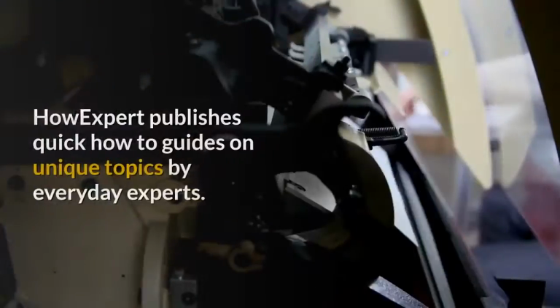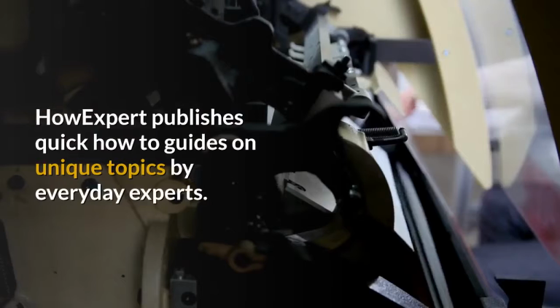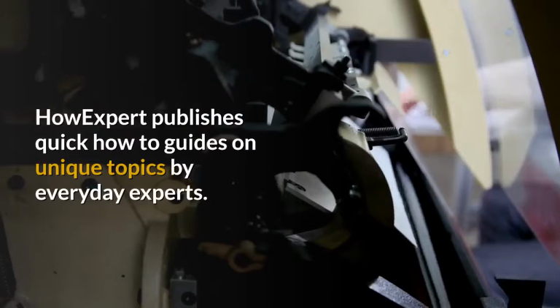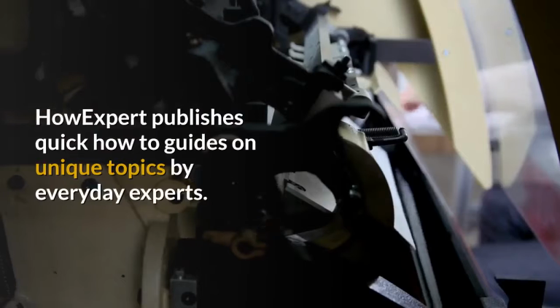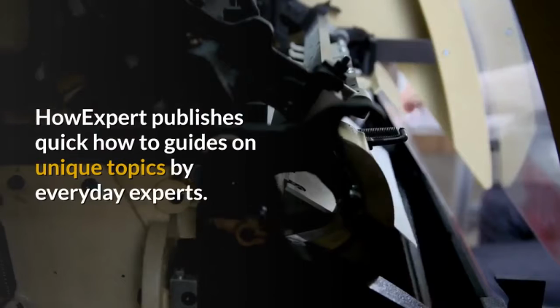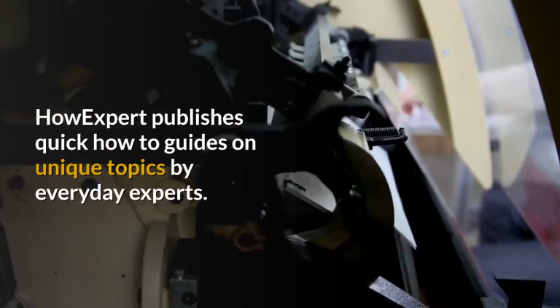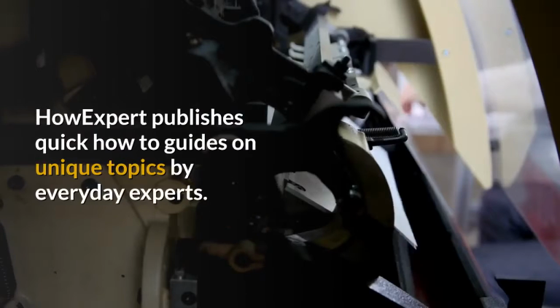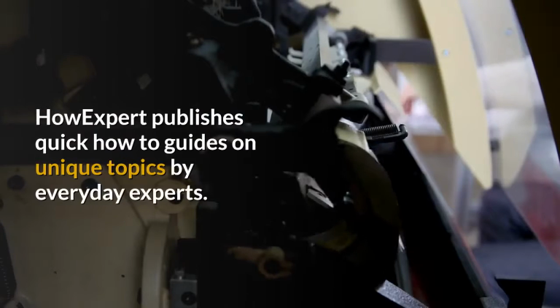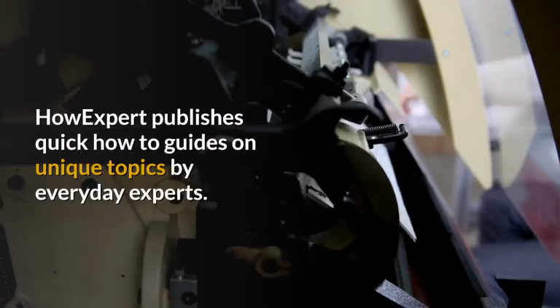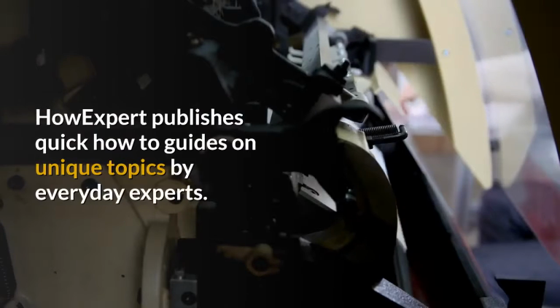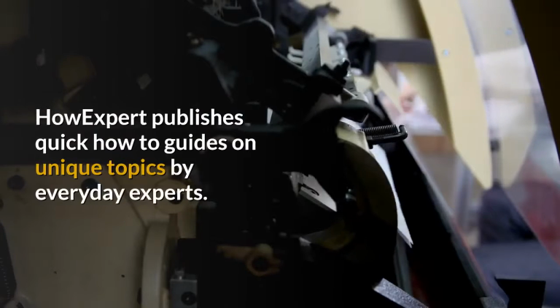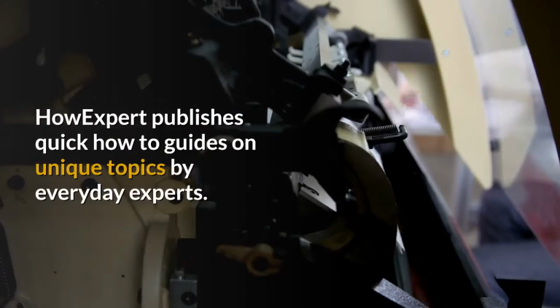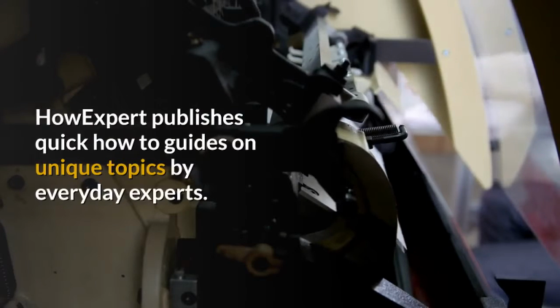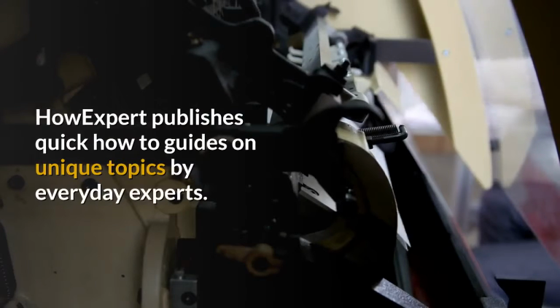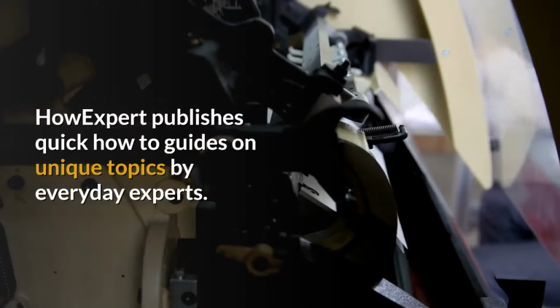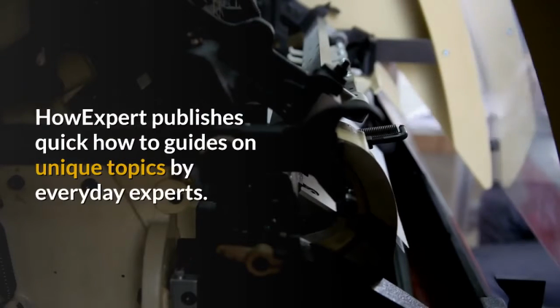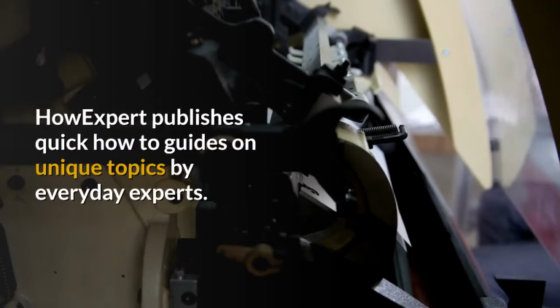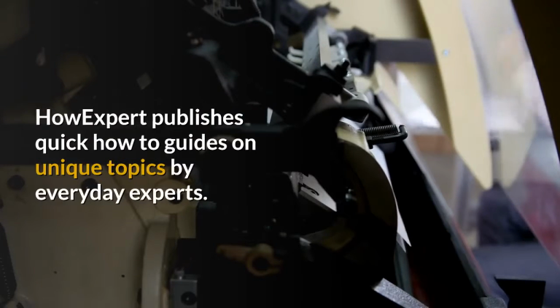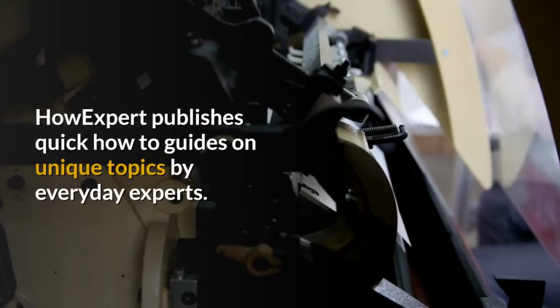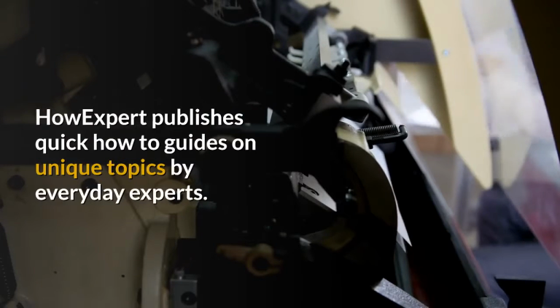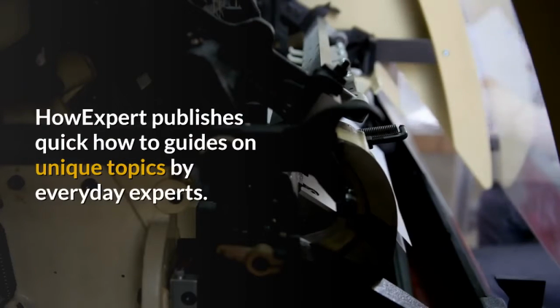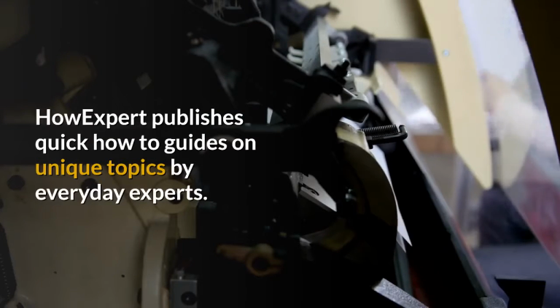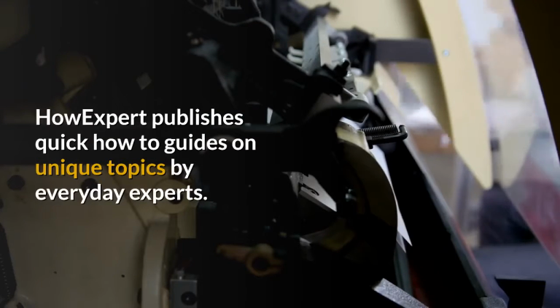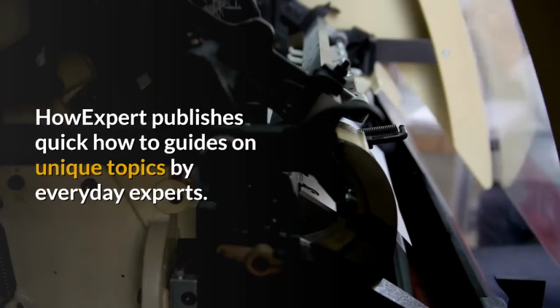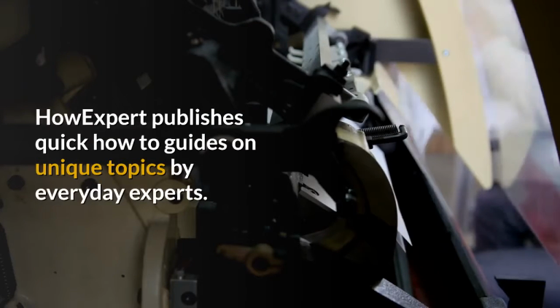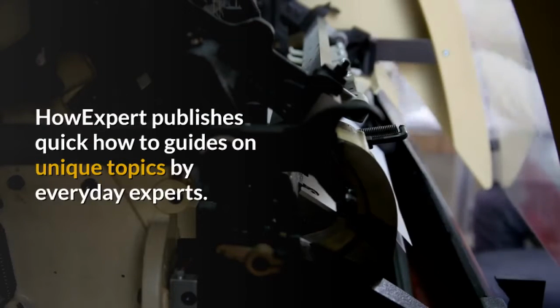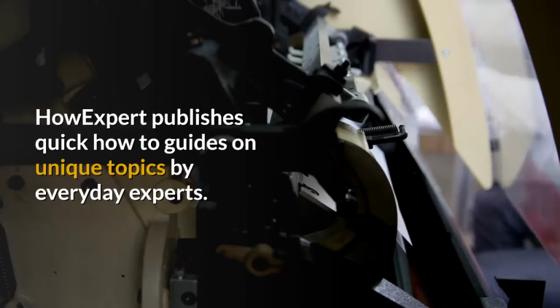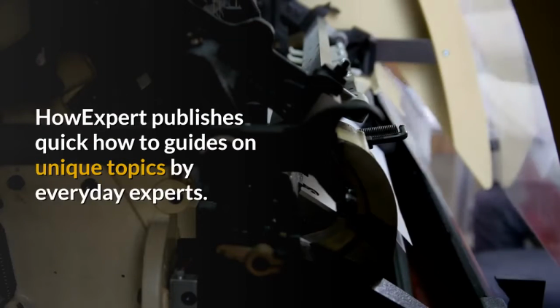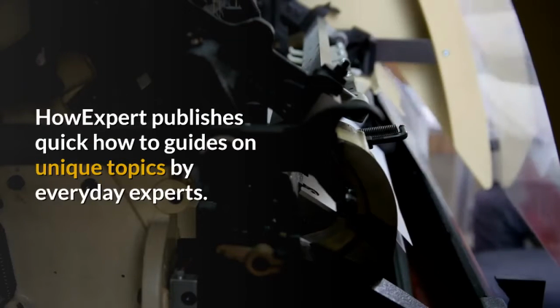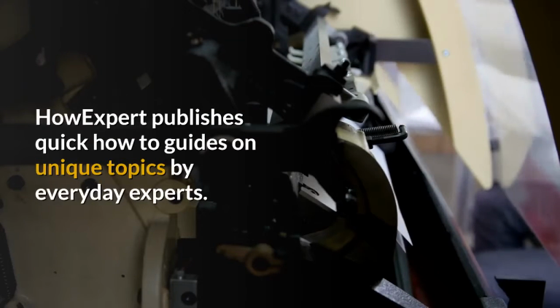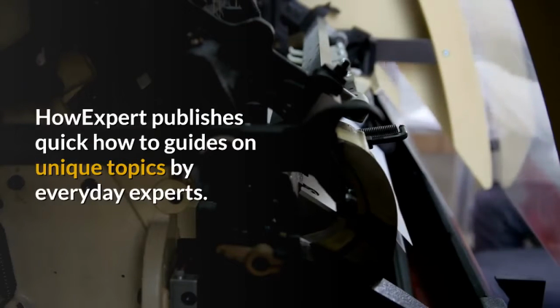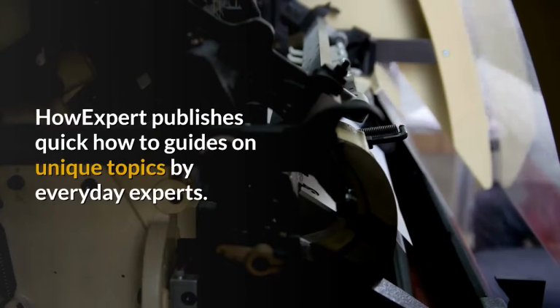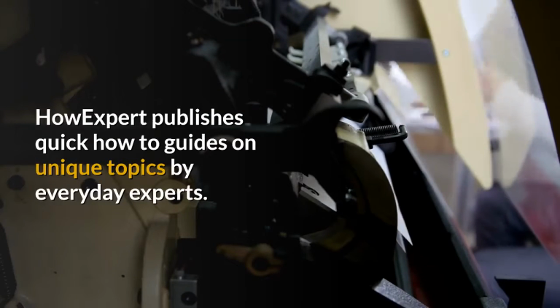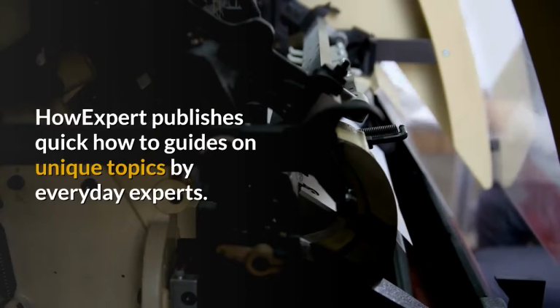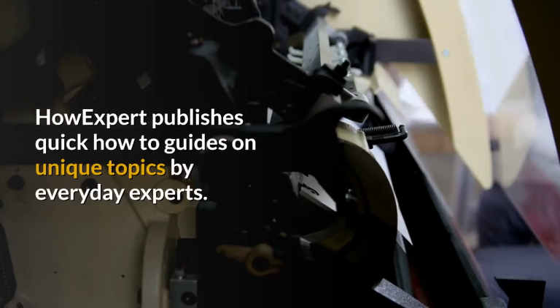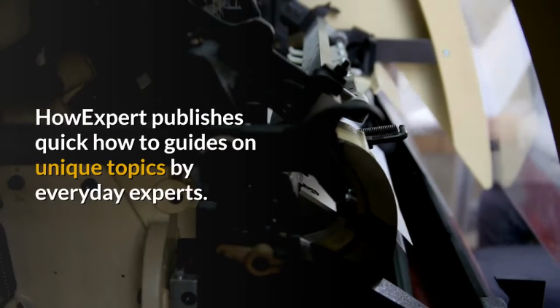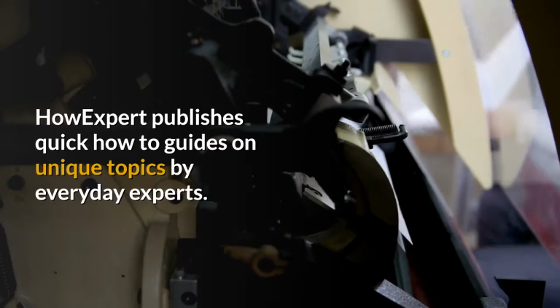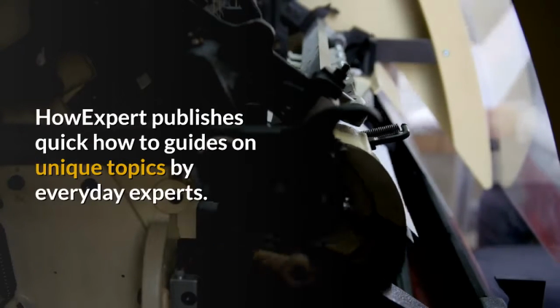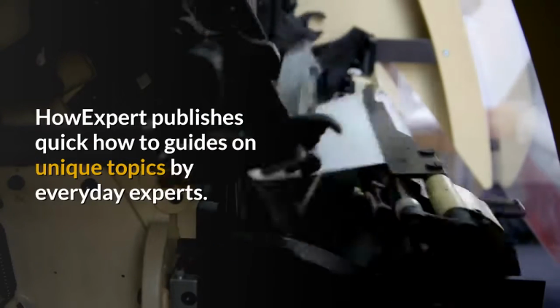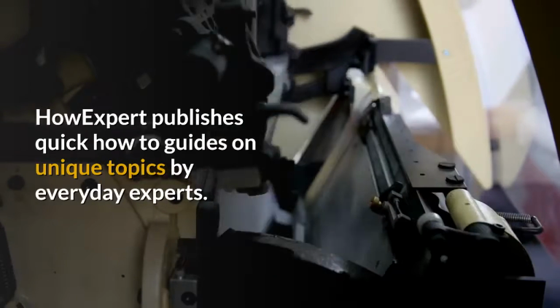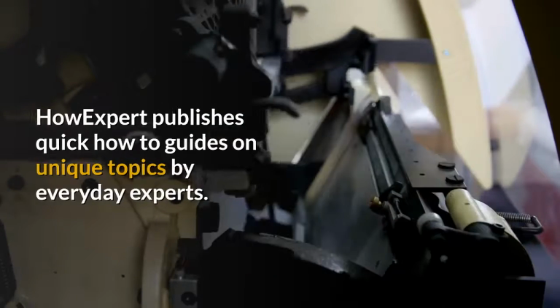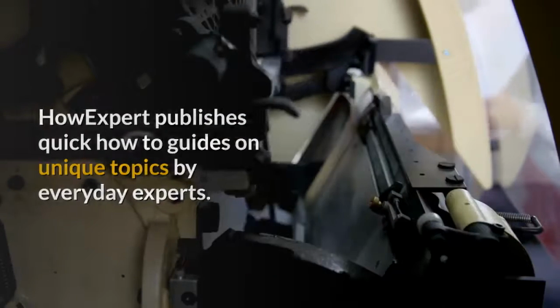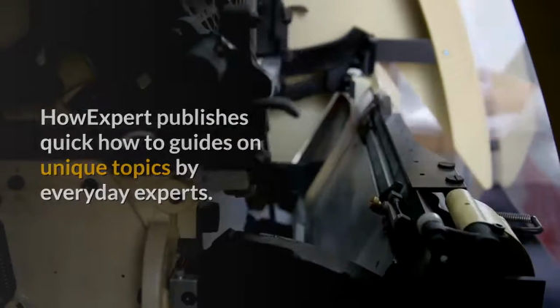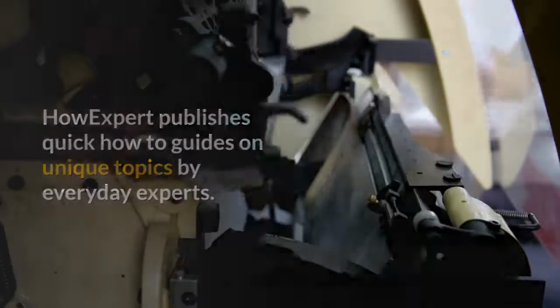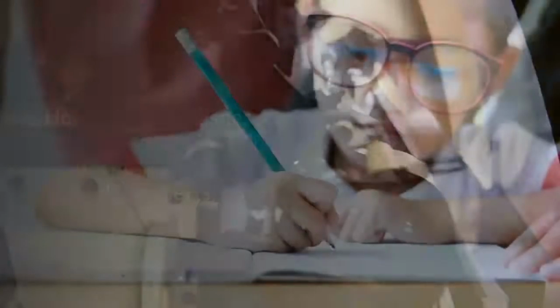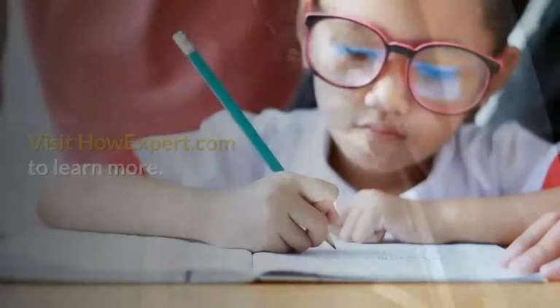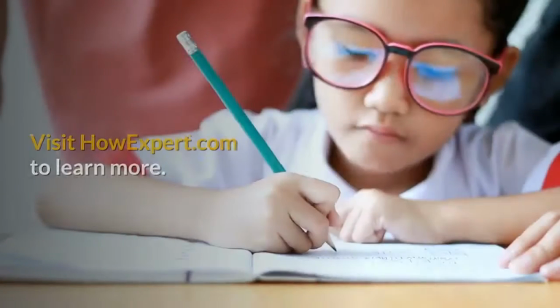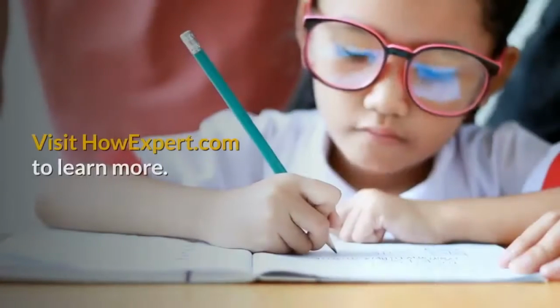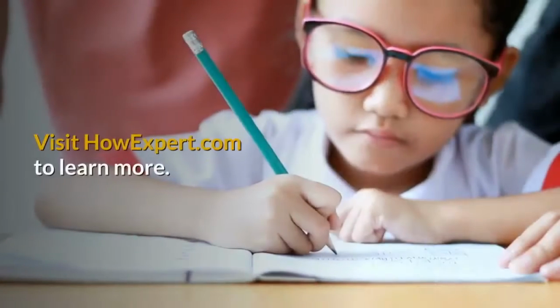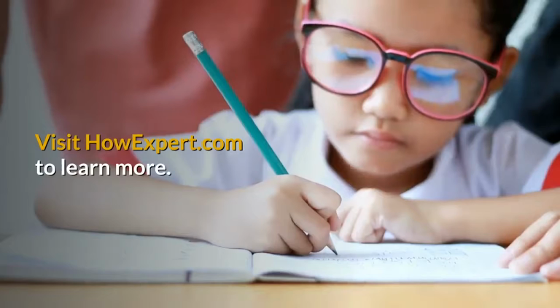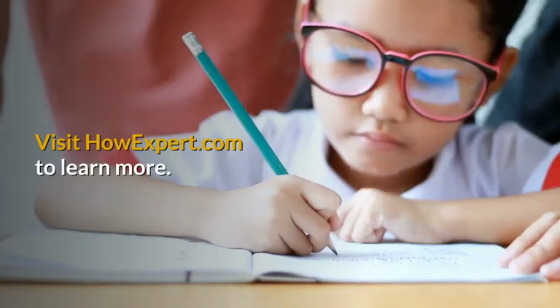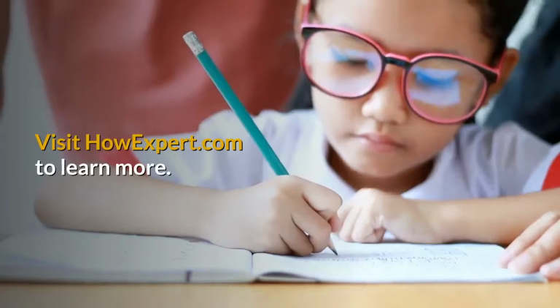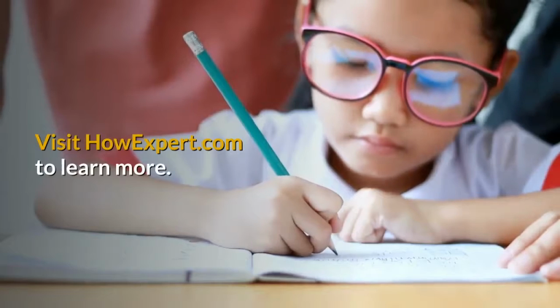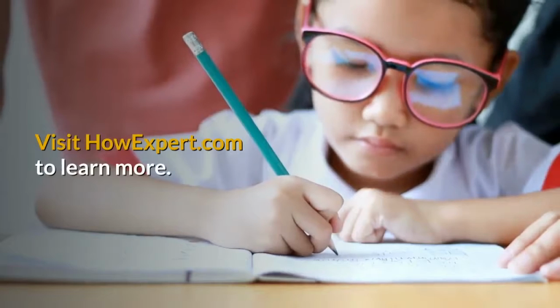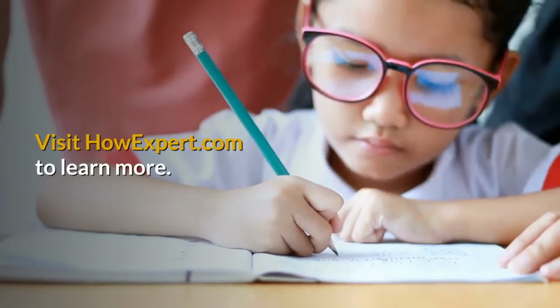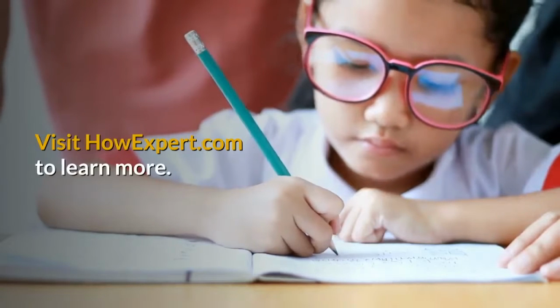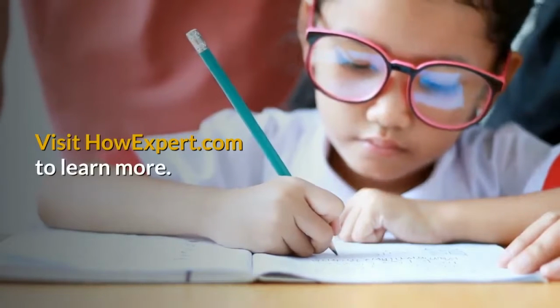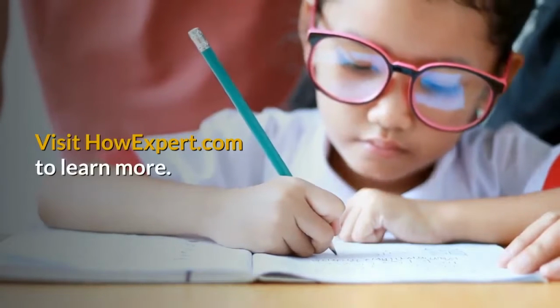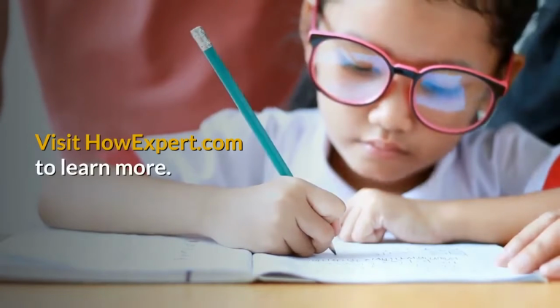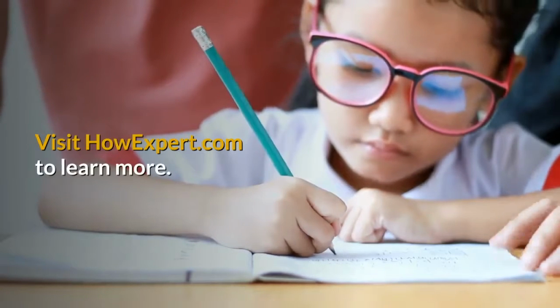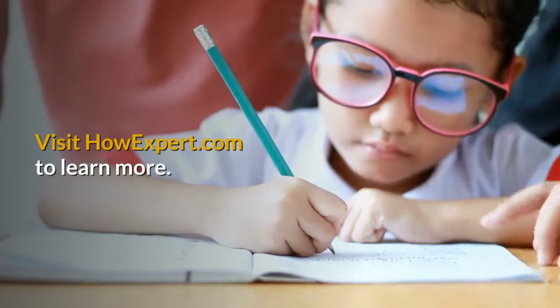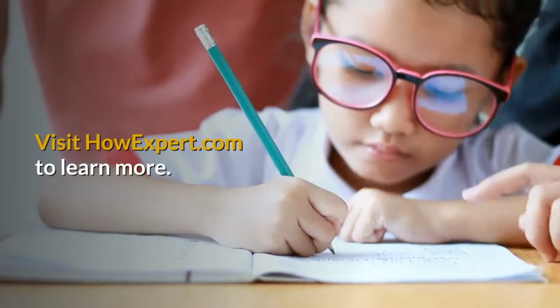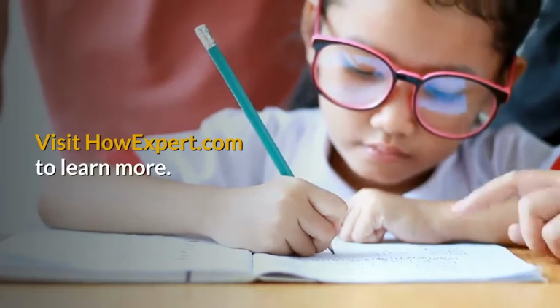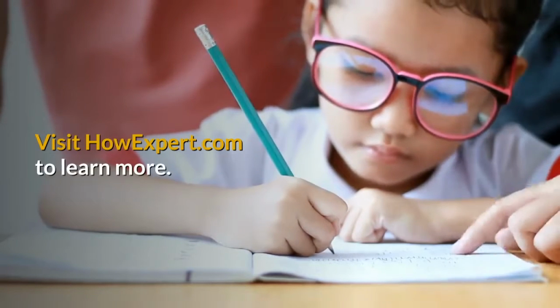HowExpert publishes quick how-to guides on unique topics by everyday experts. Visit HowExpert.com to learn more.